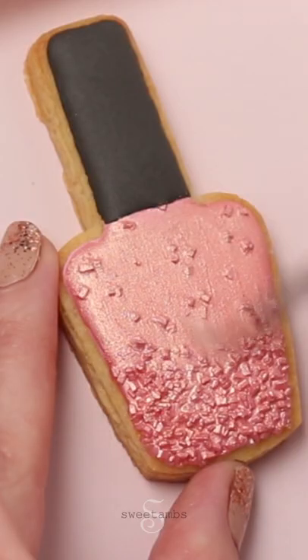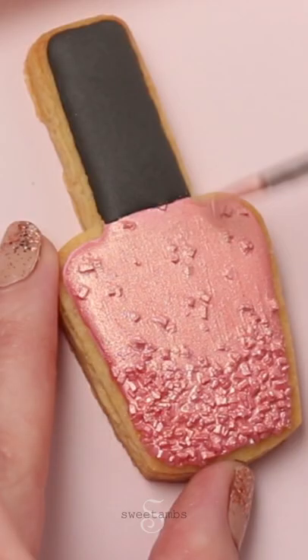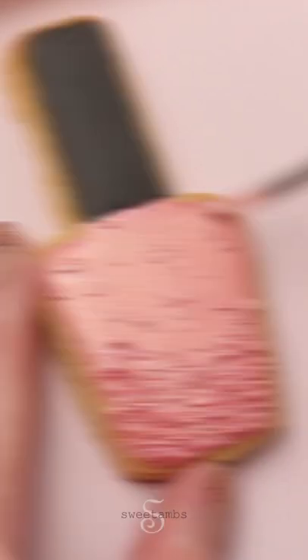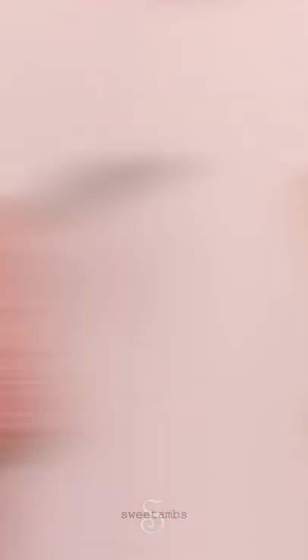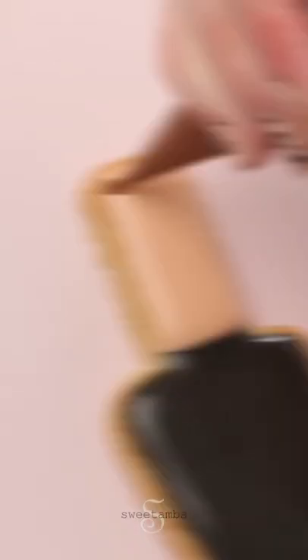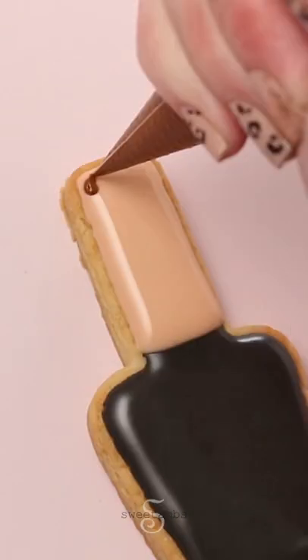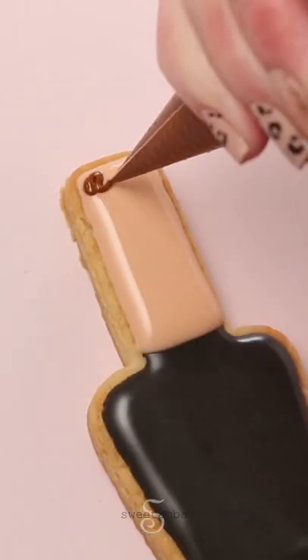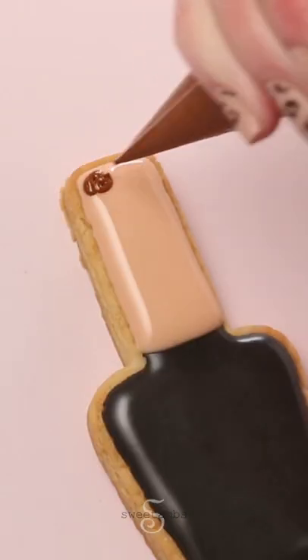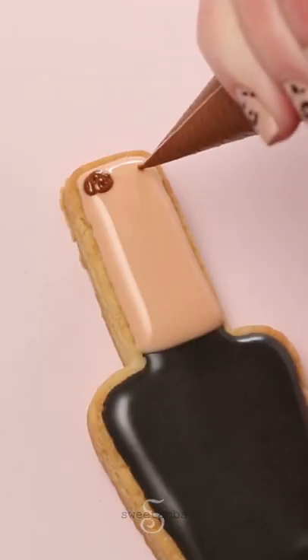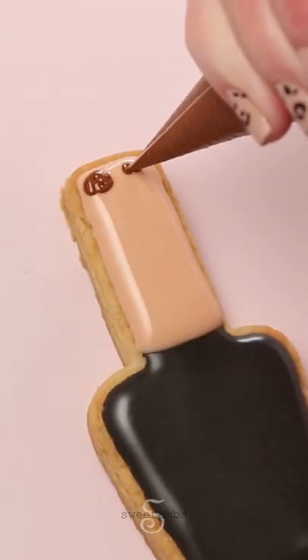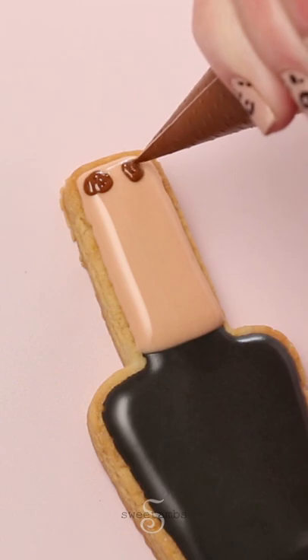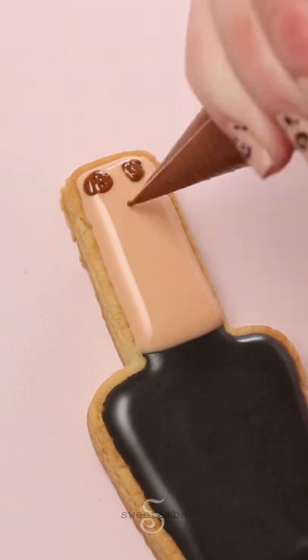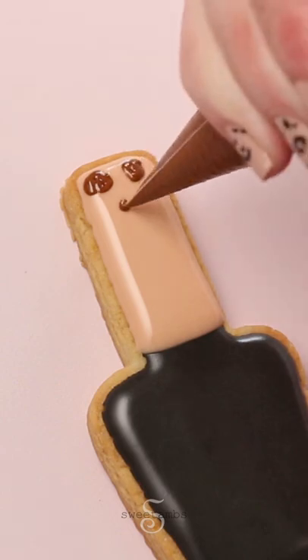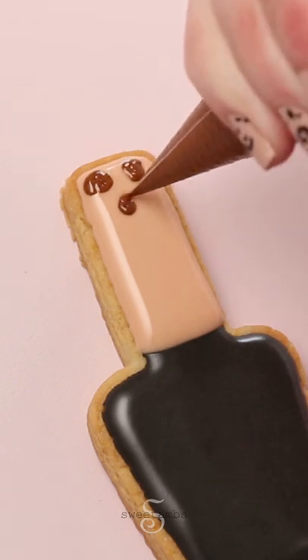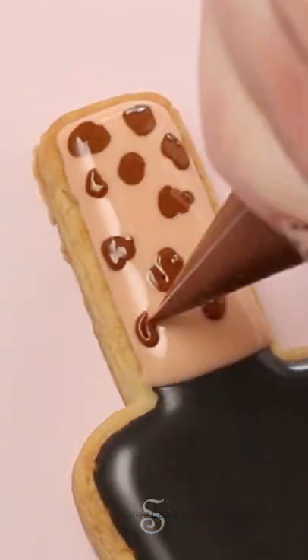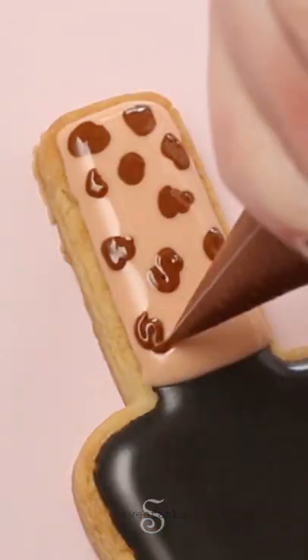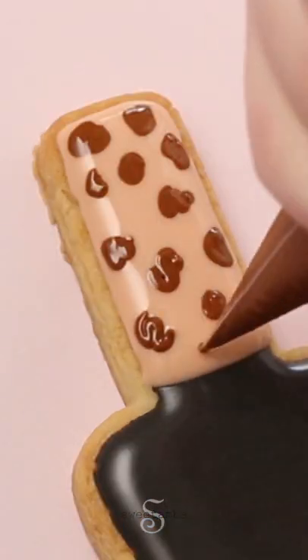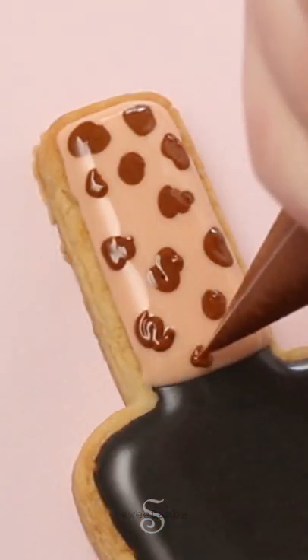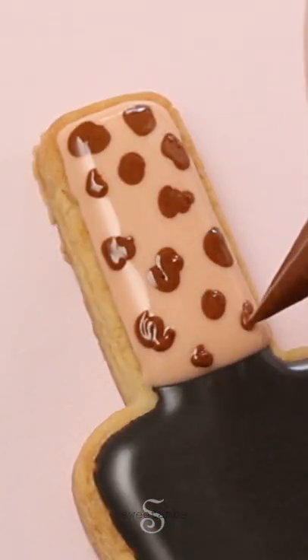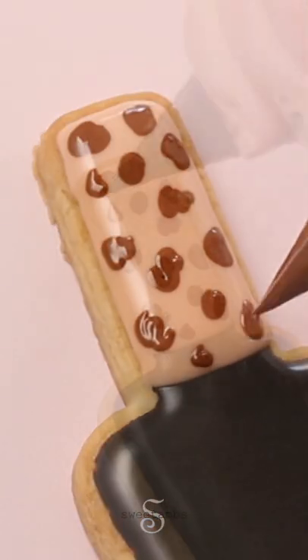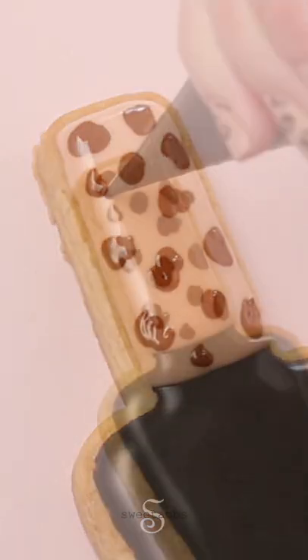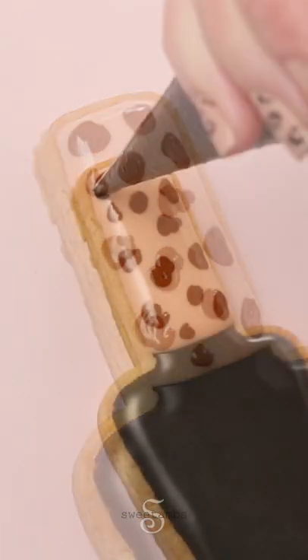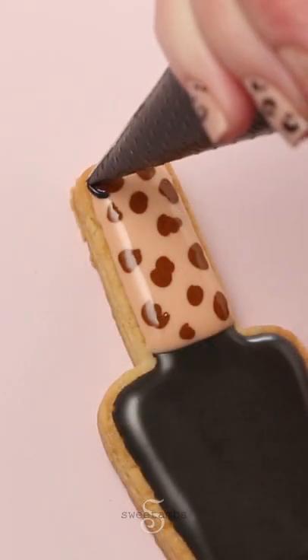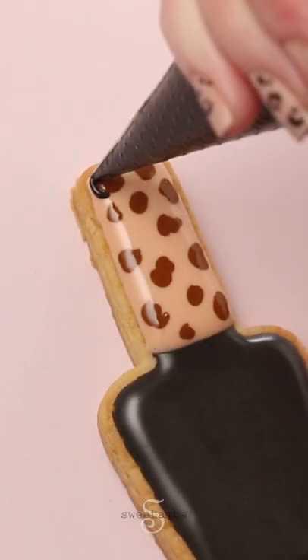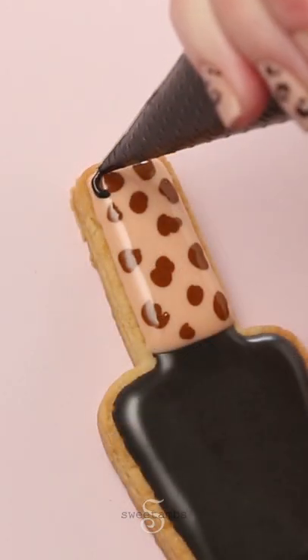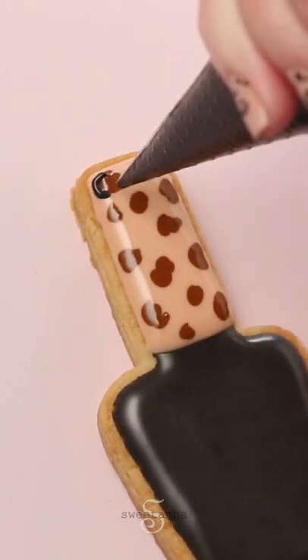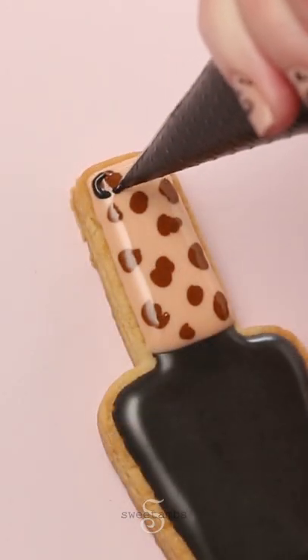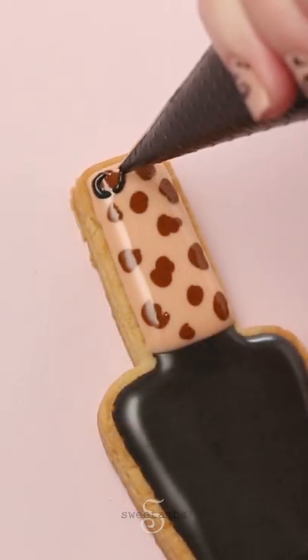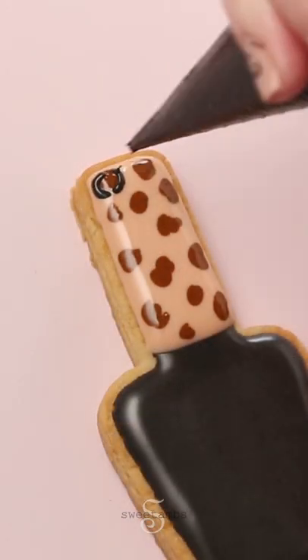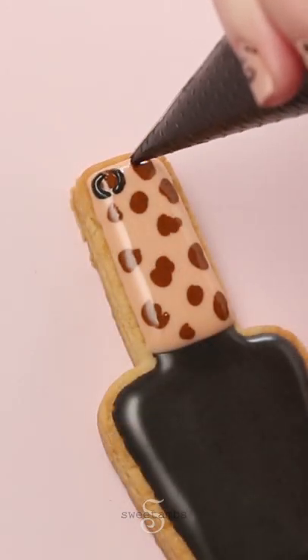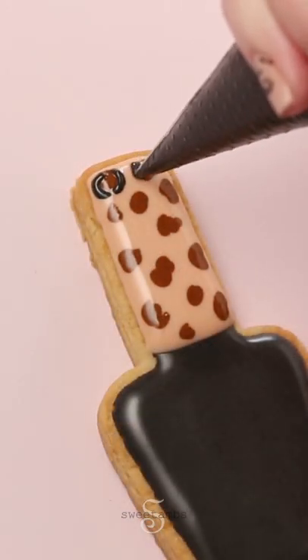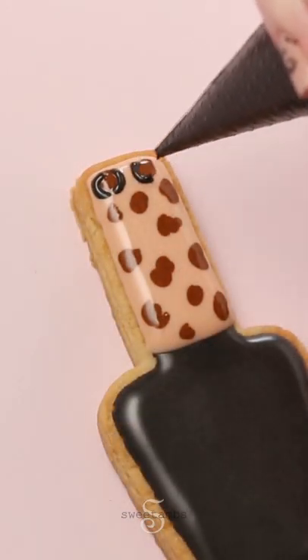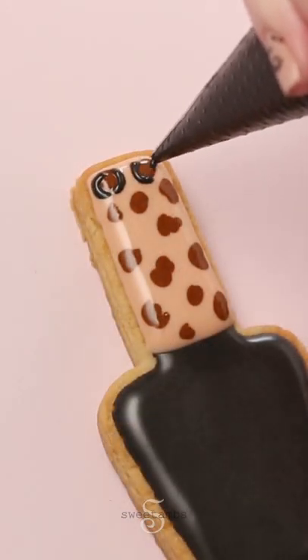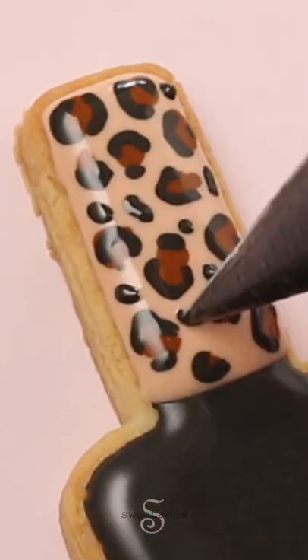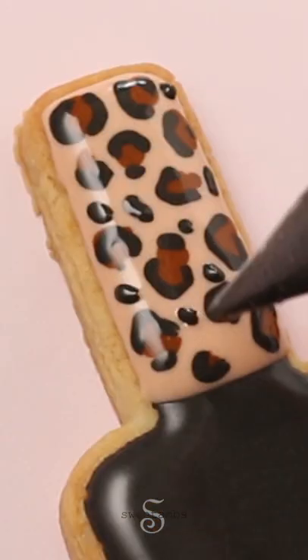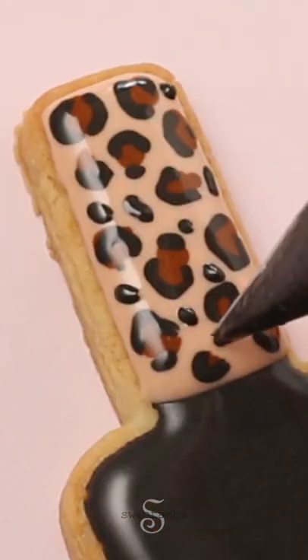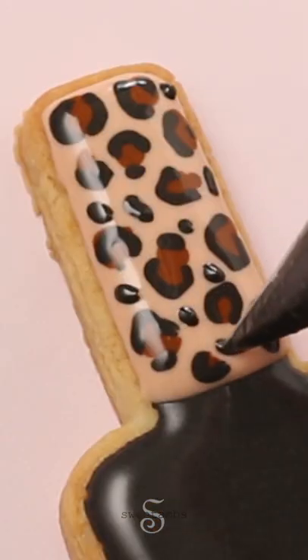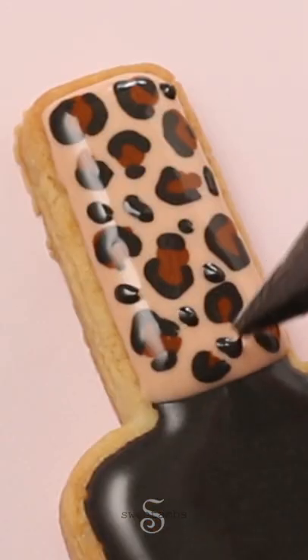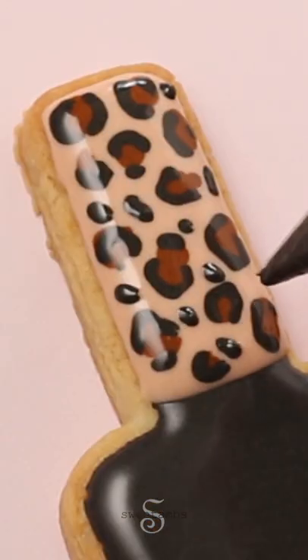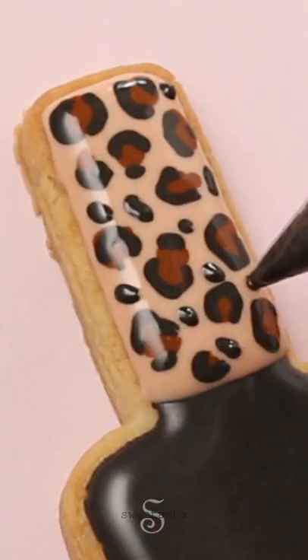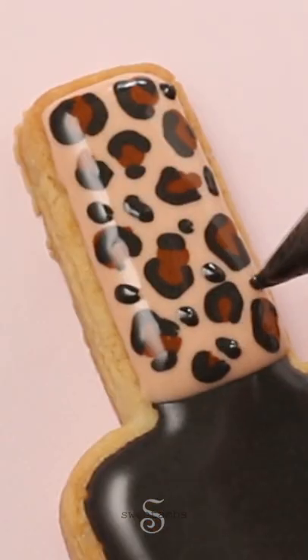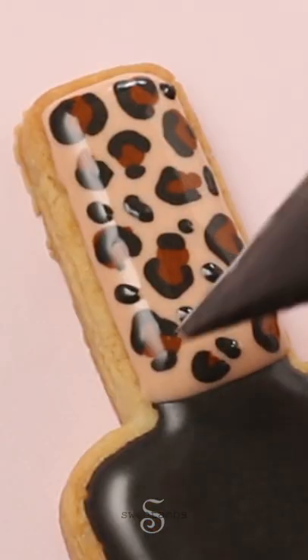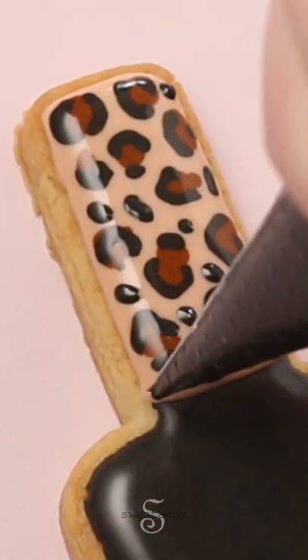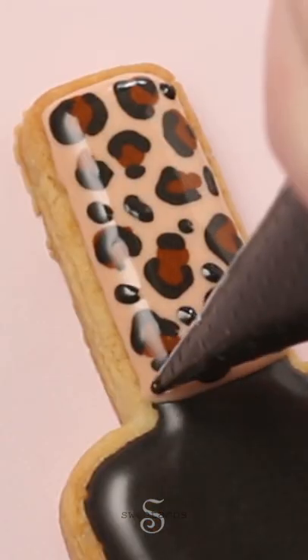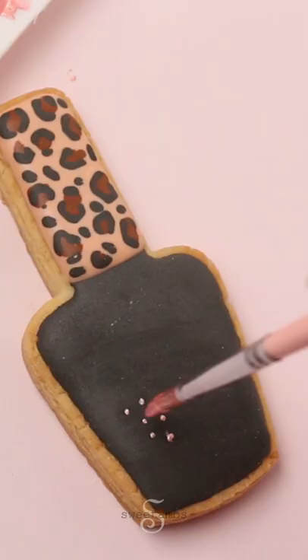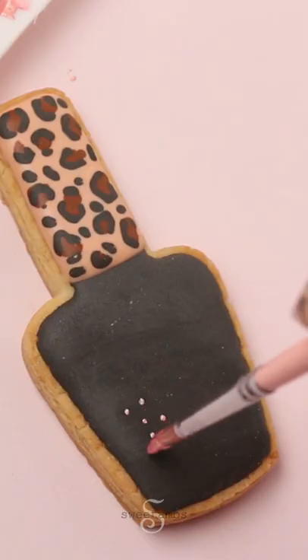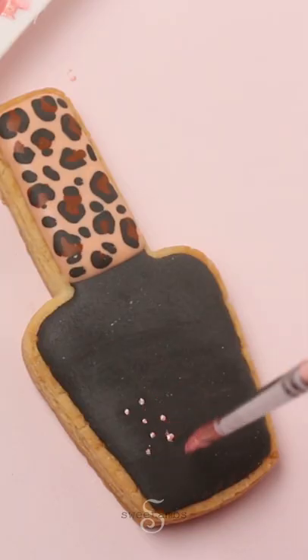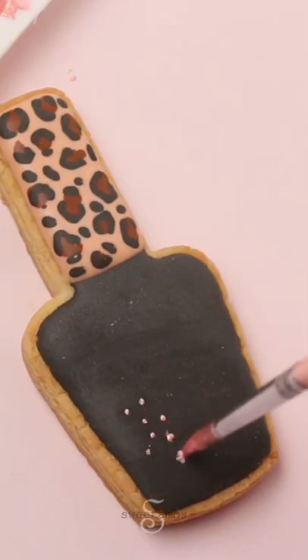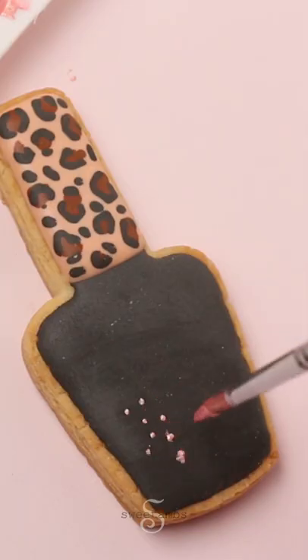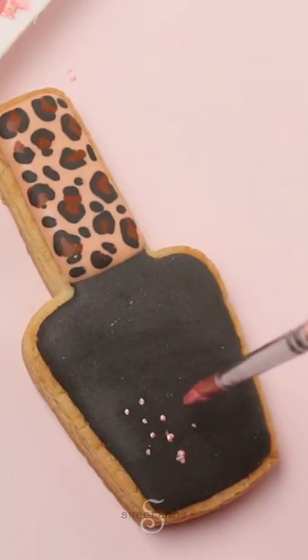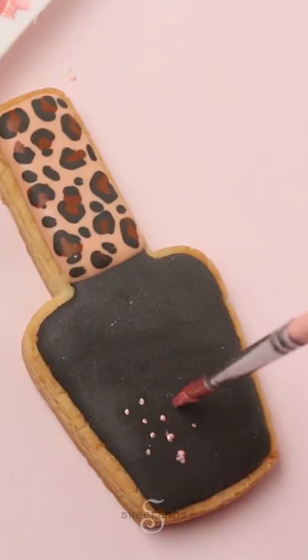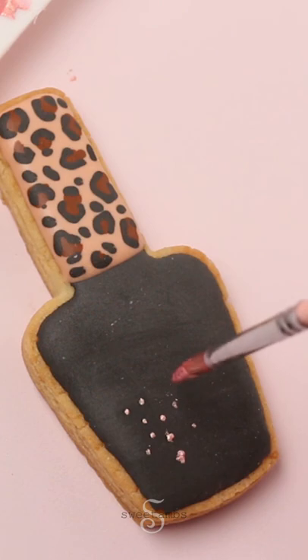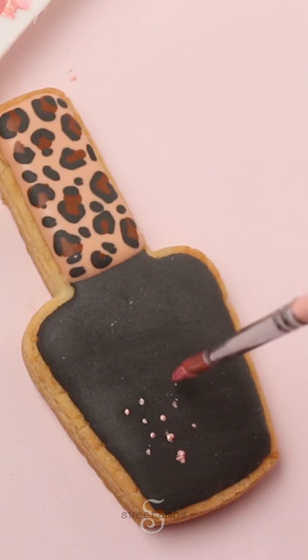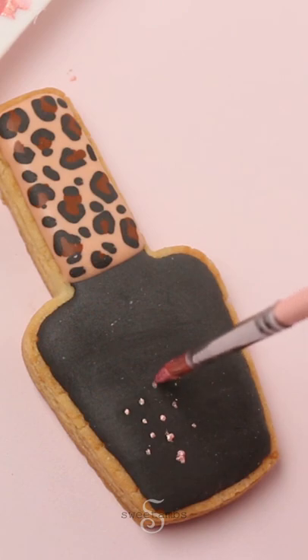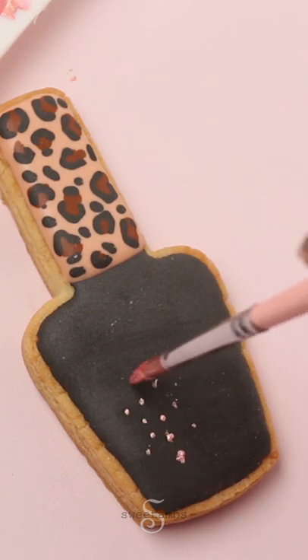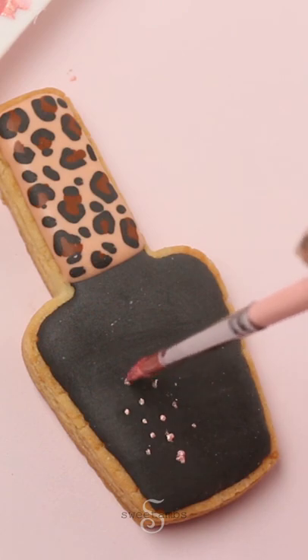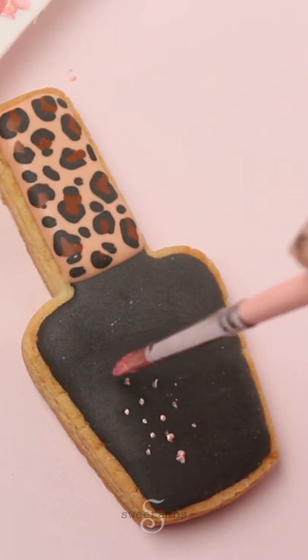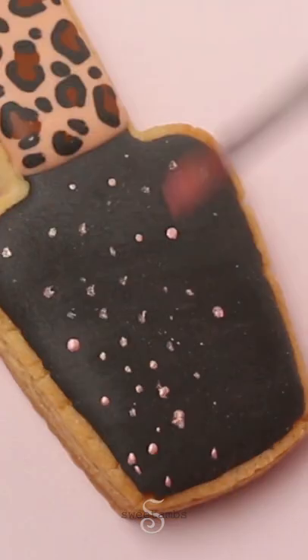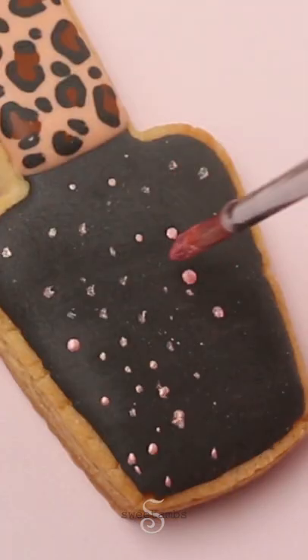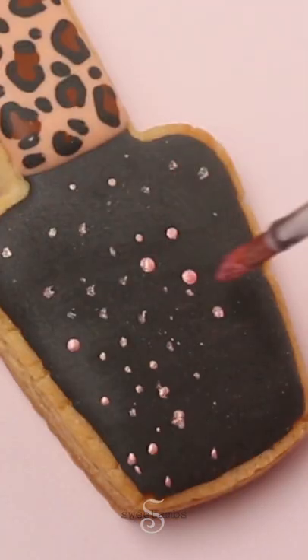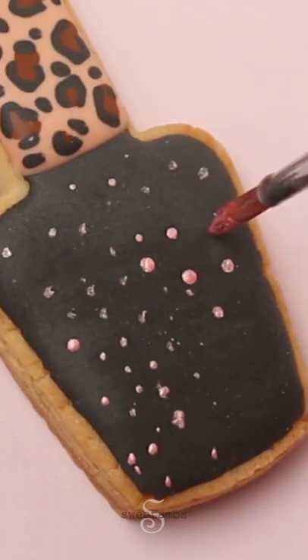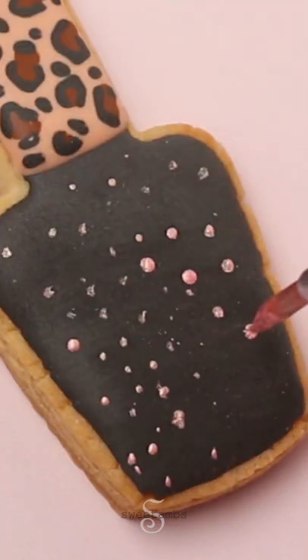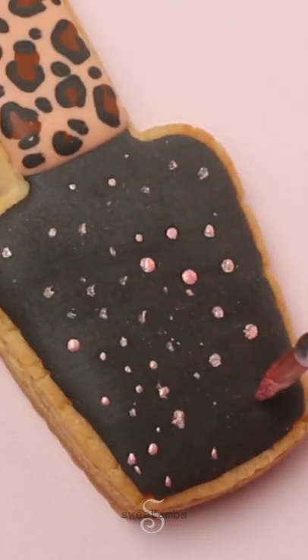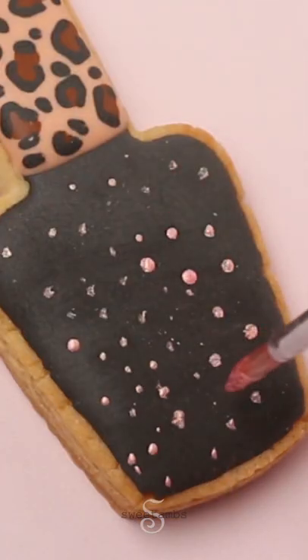For this nail polish cookie I made a black bottle with a leopard print handle. Once that's dry you can add gold luster dust.